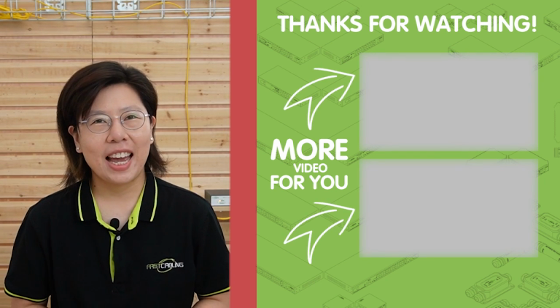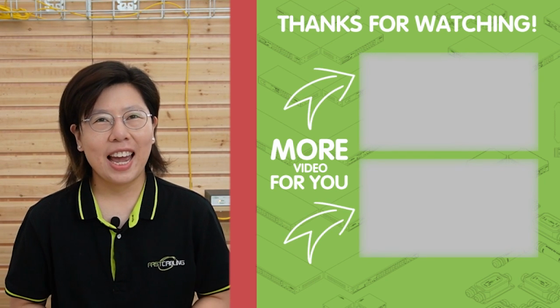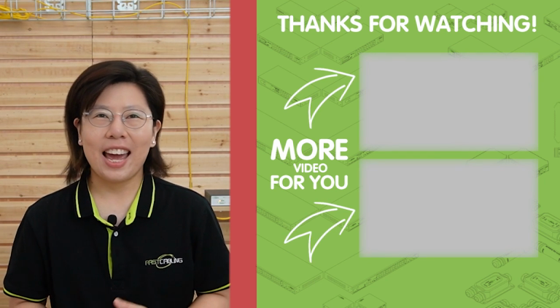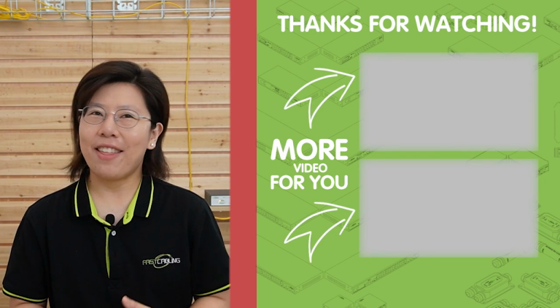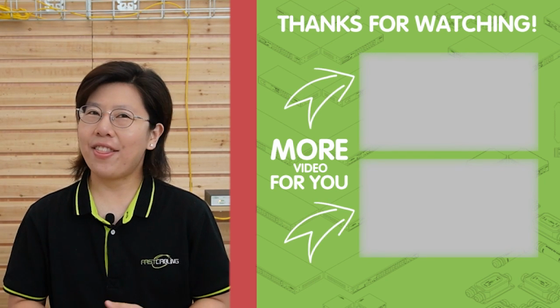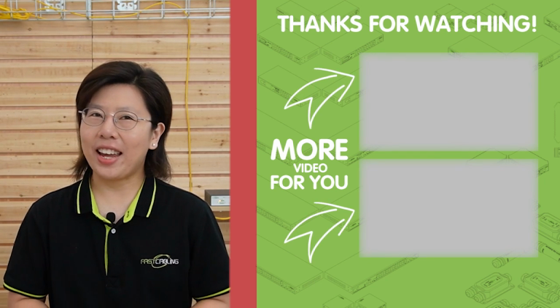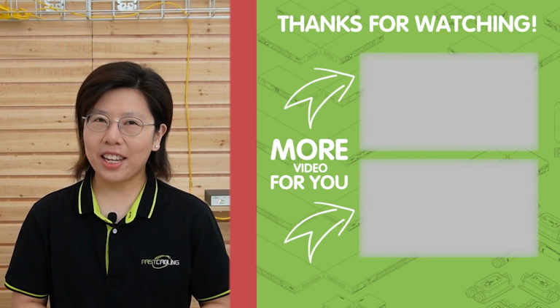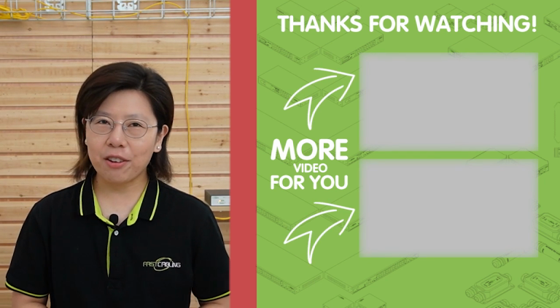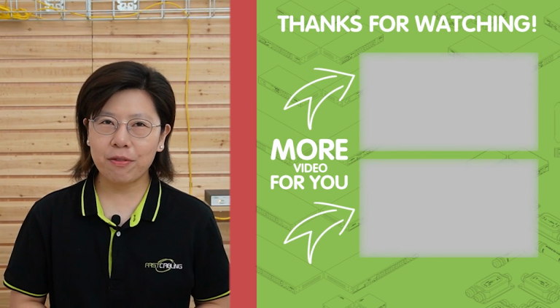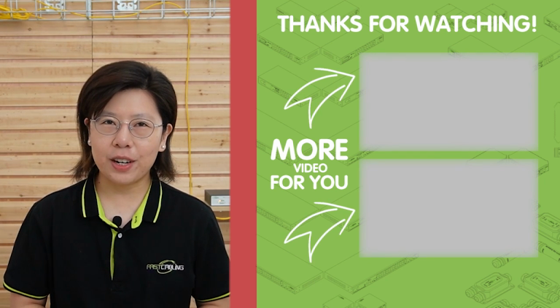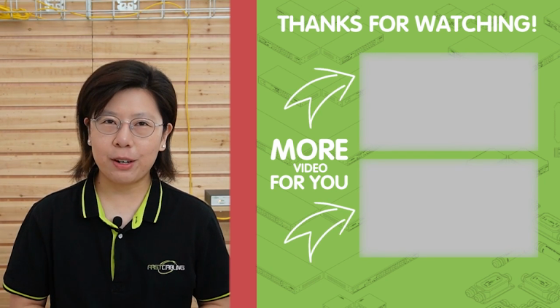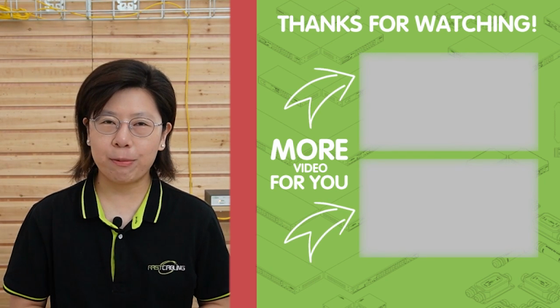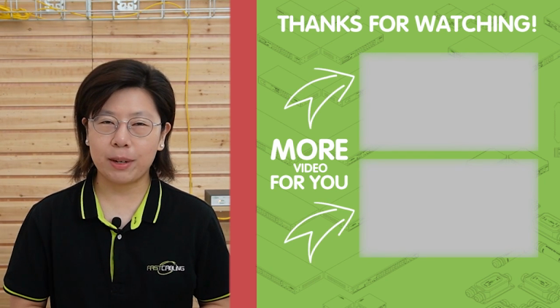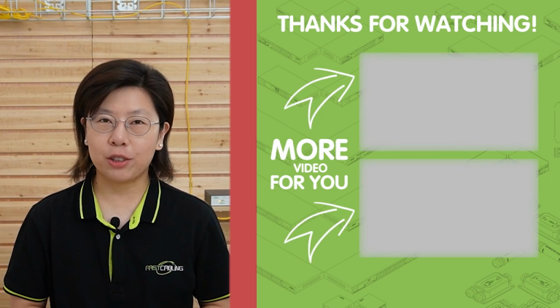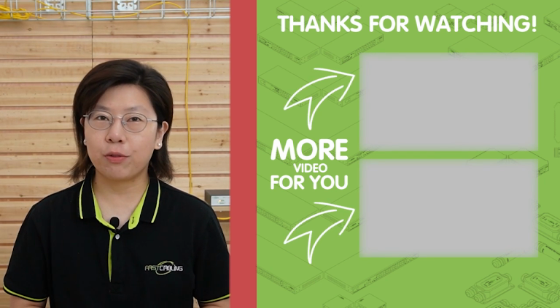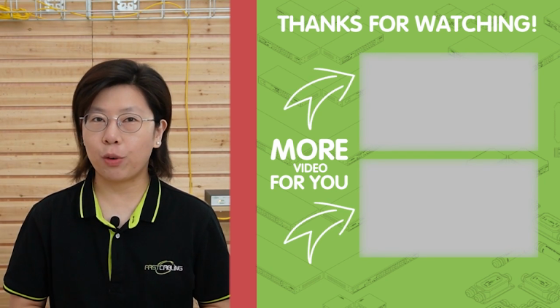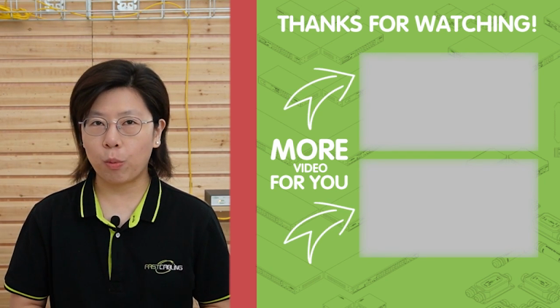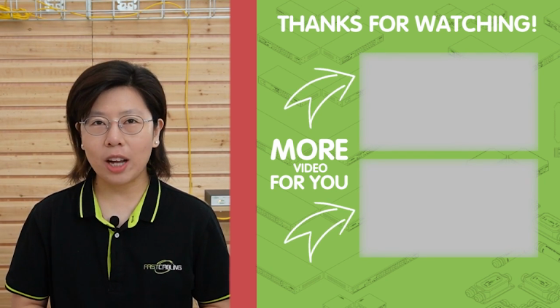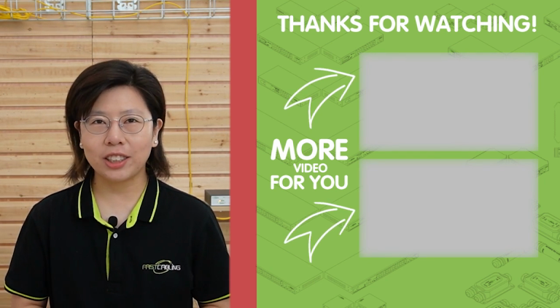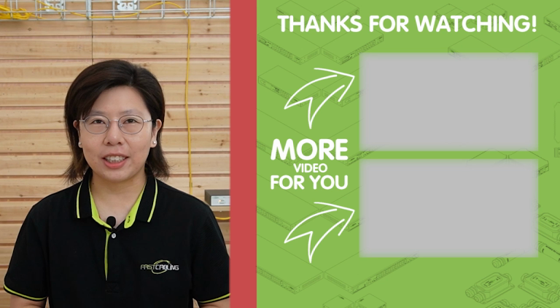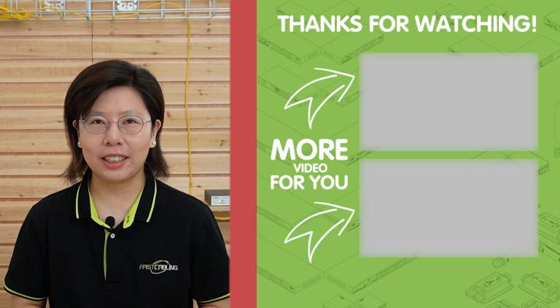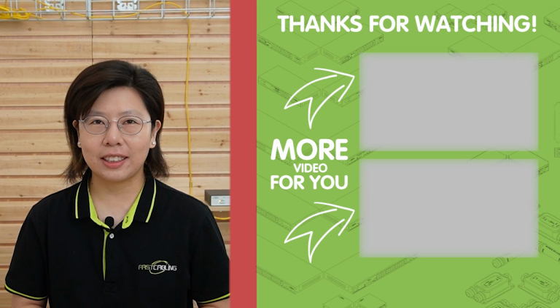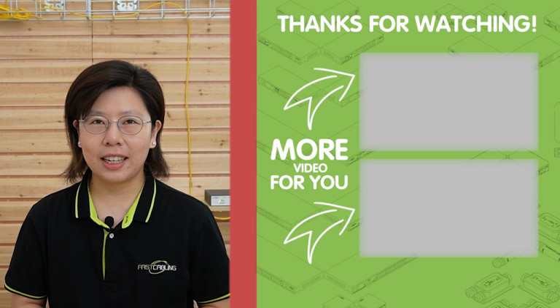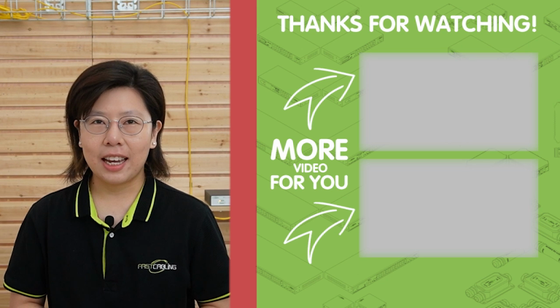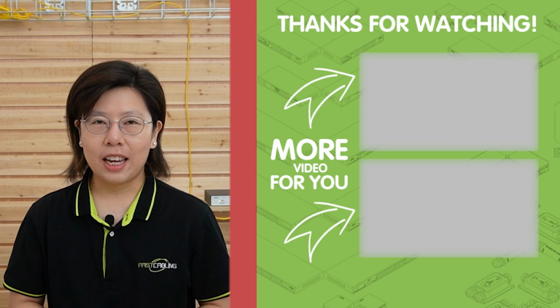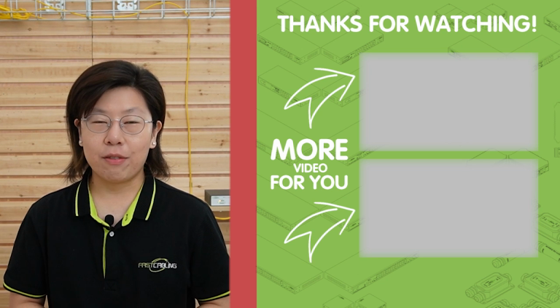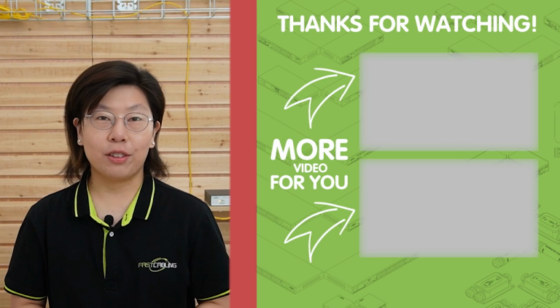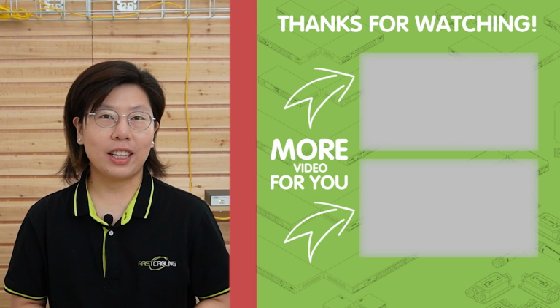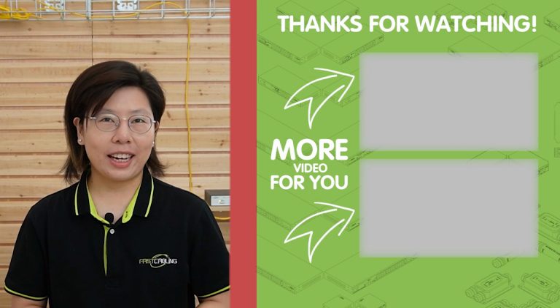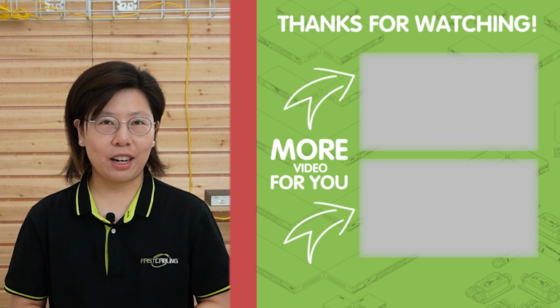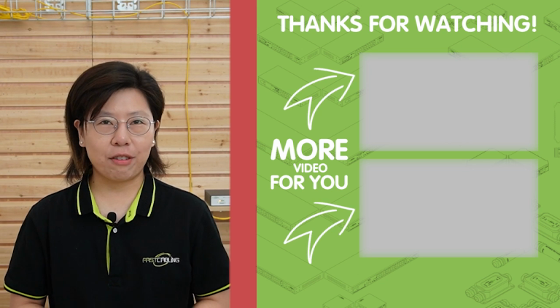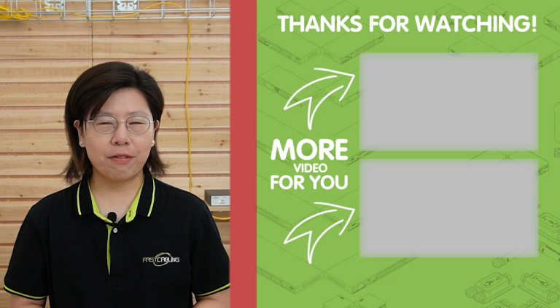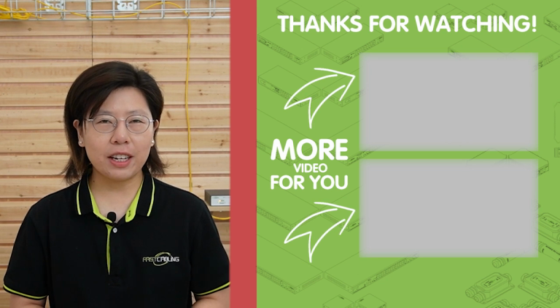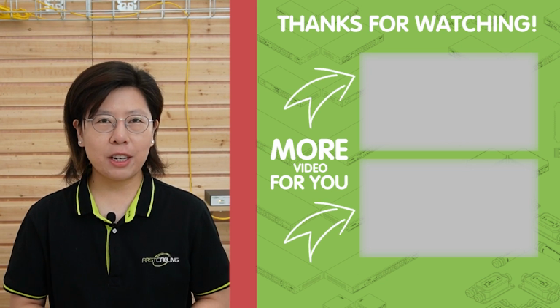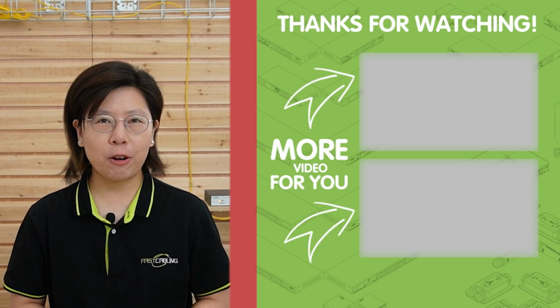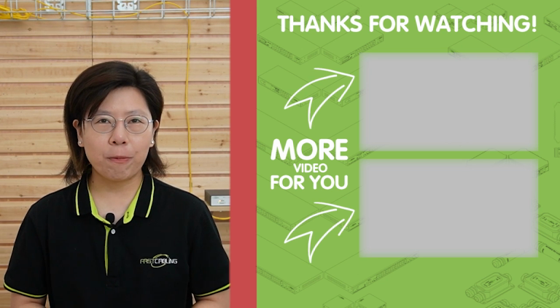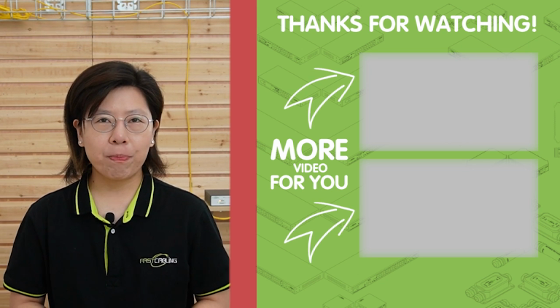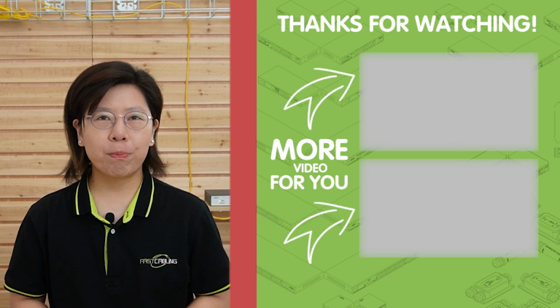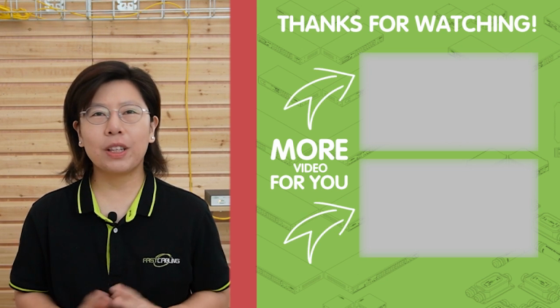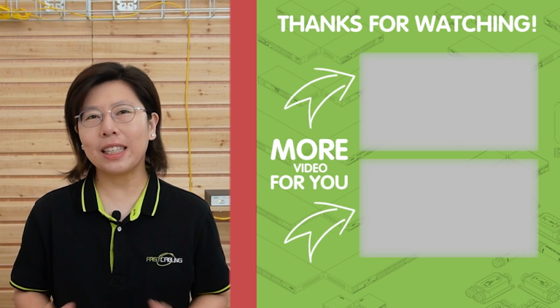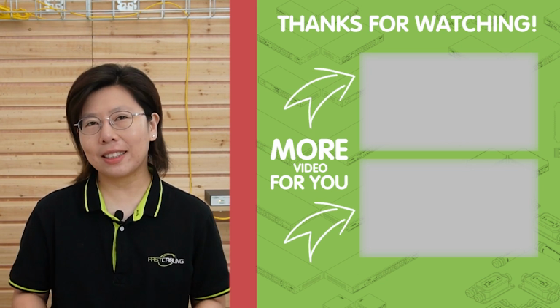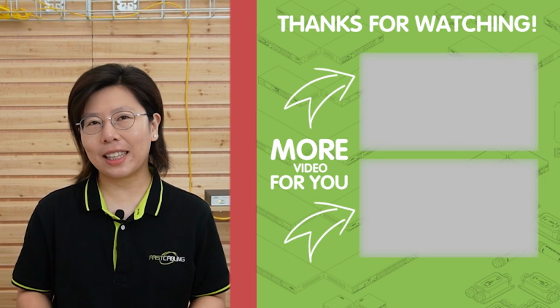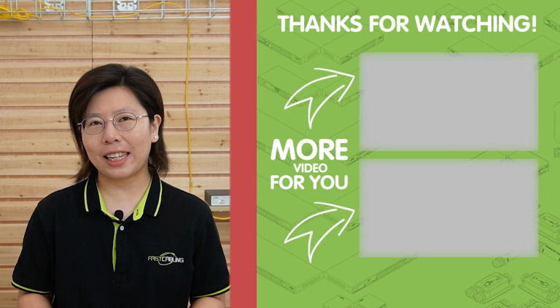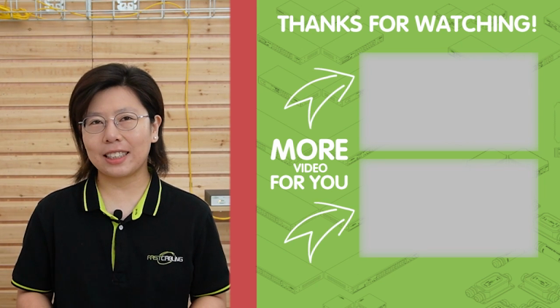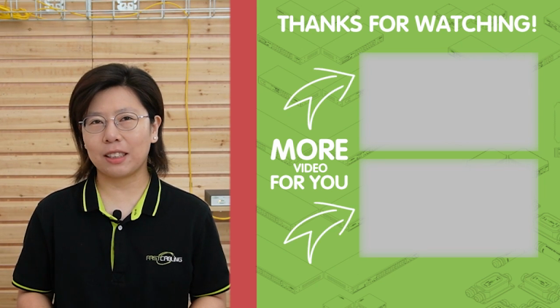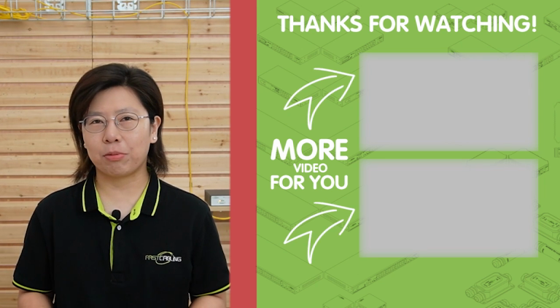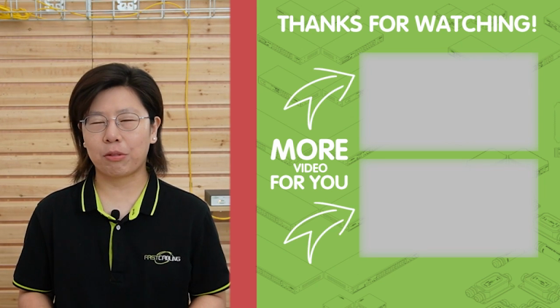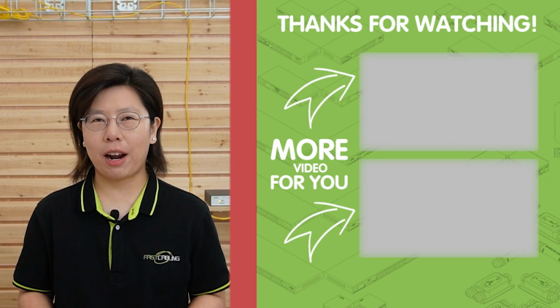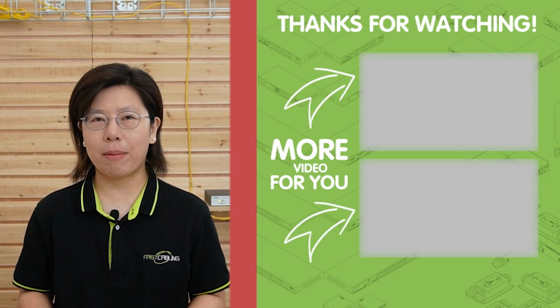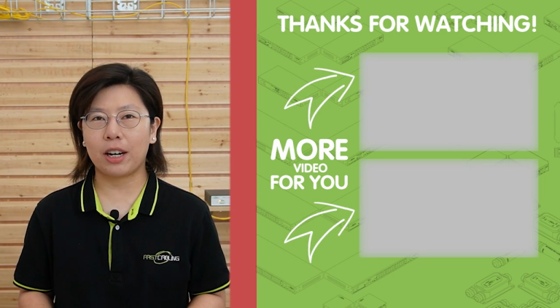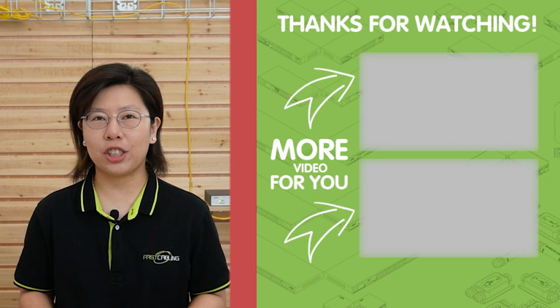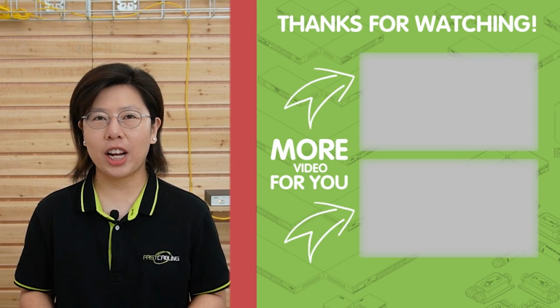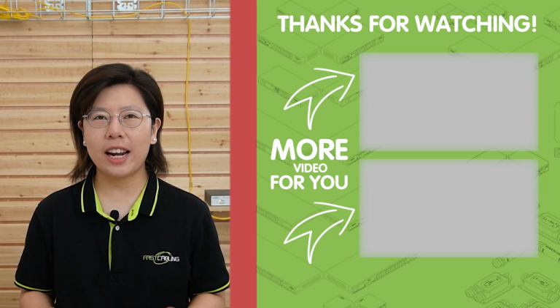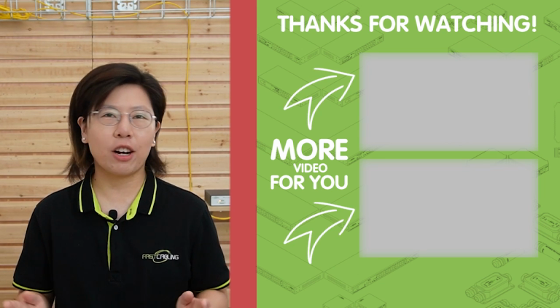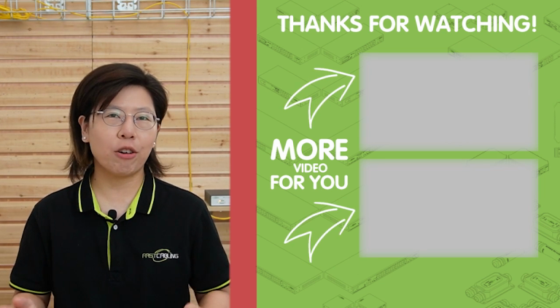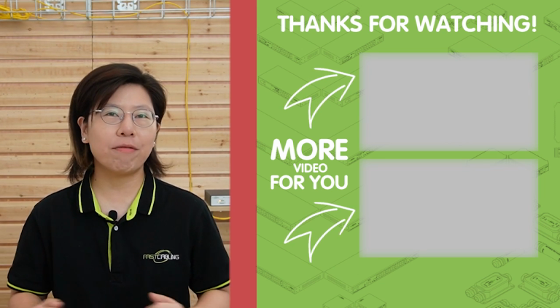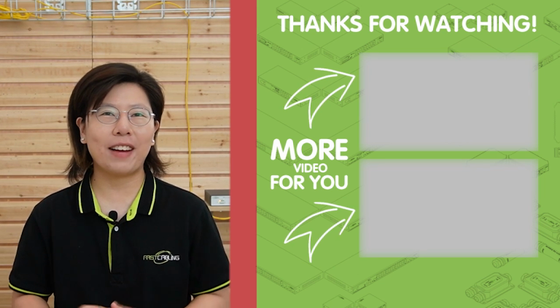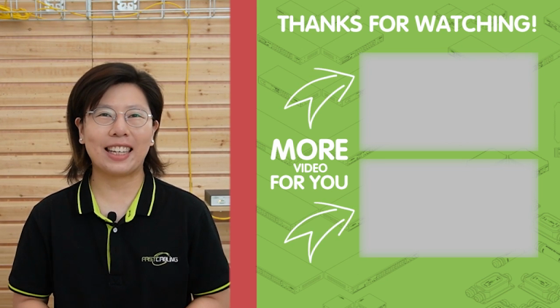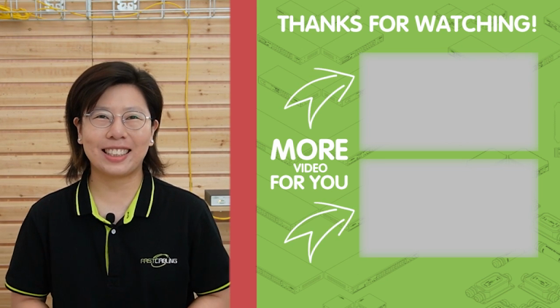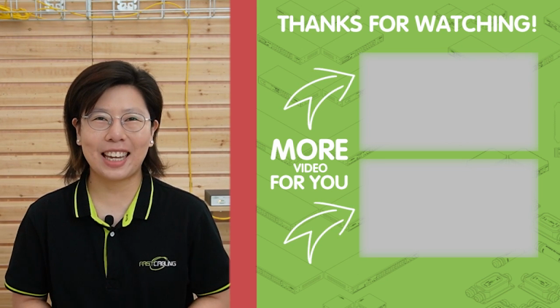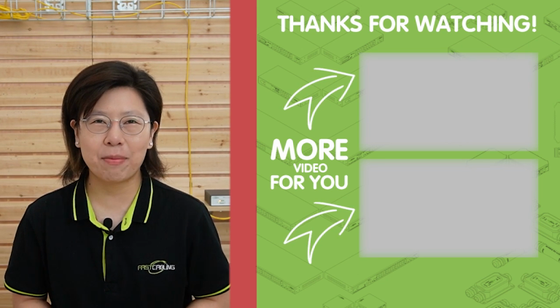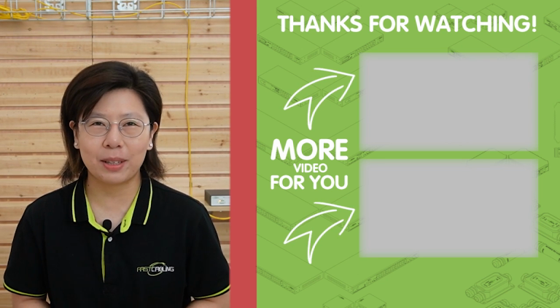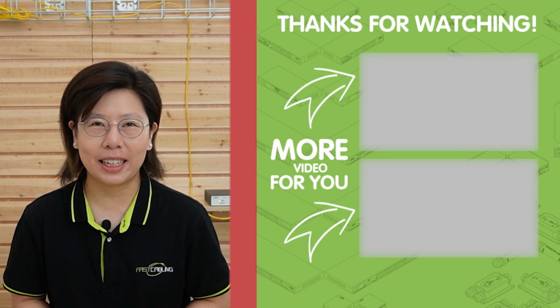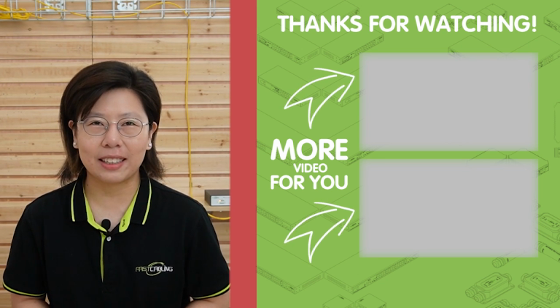Thank you very much for watching. If you like our video, please like and subscribe to our channel, FastKibling.